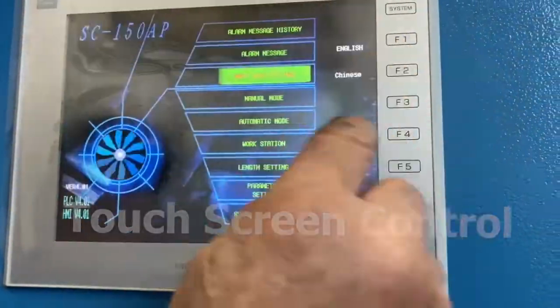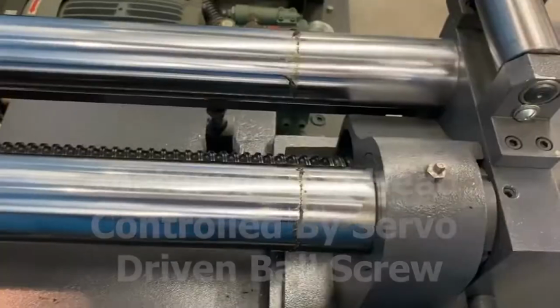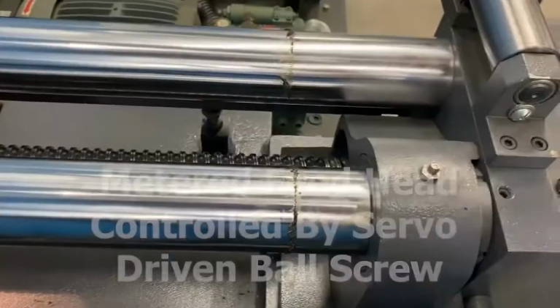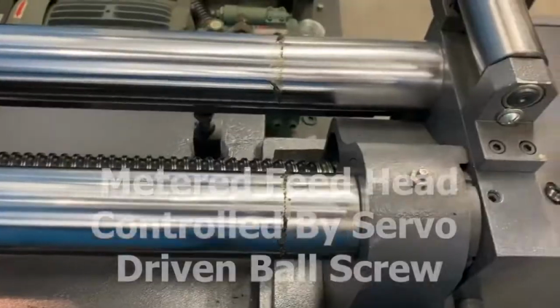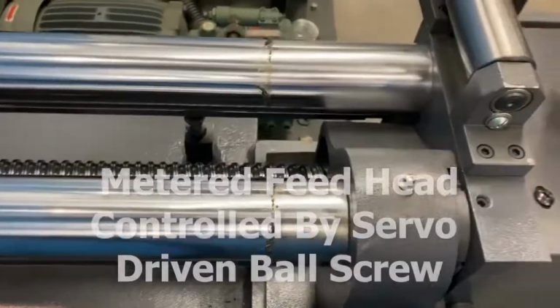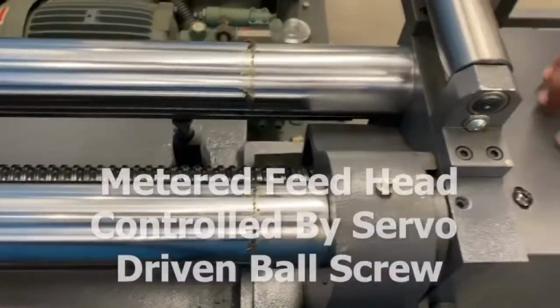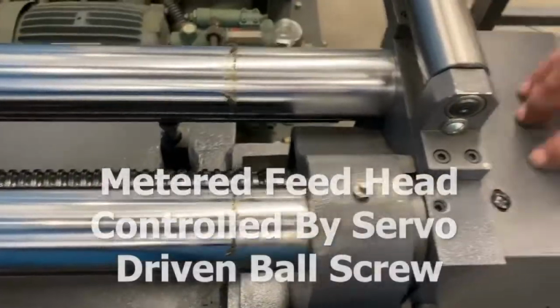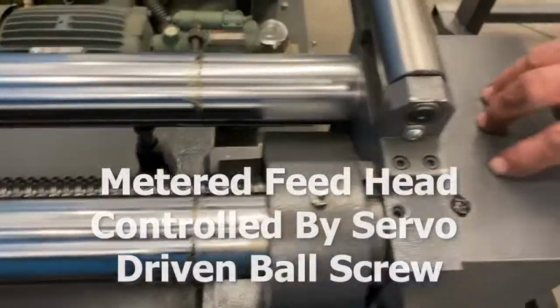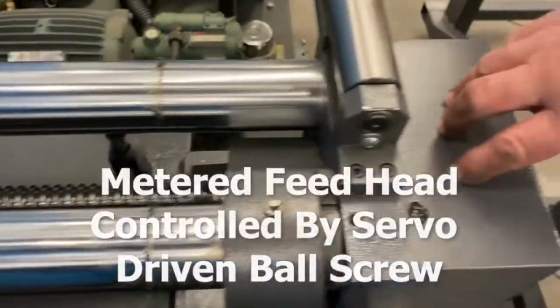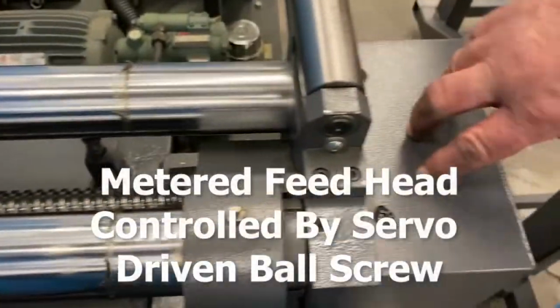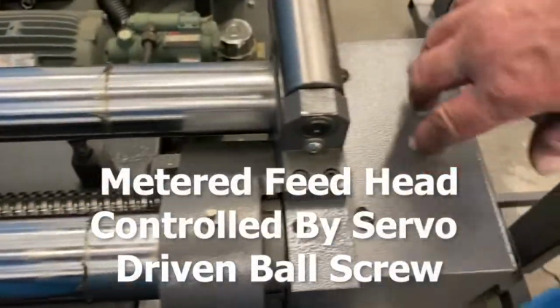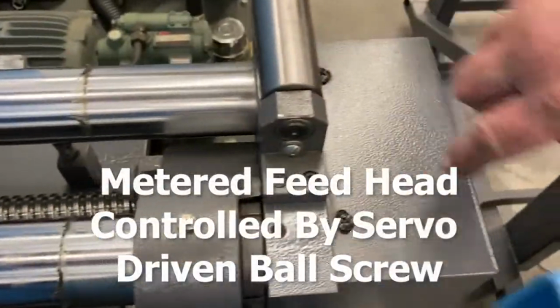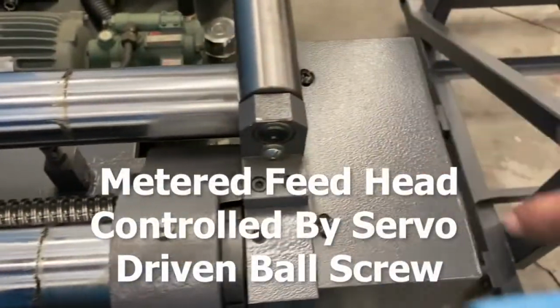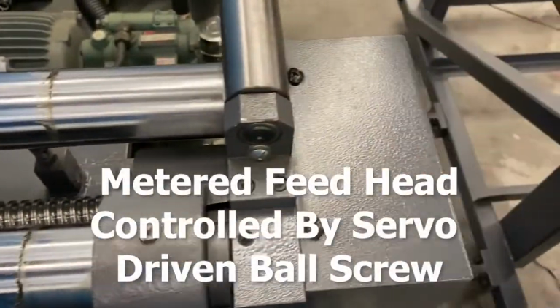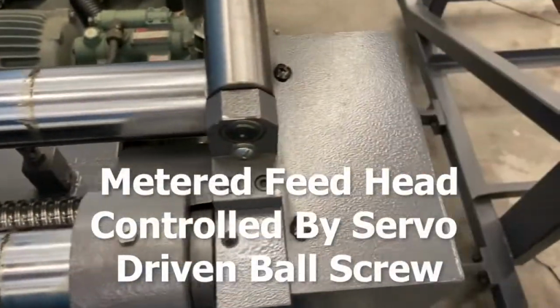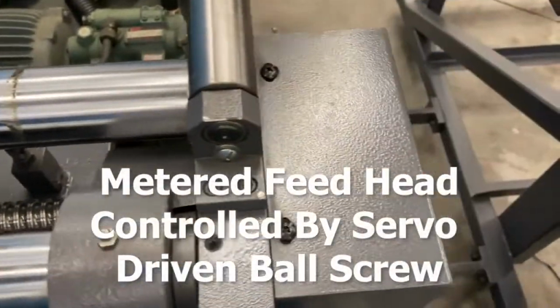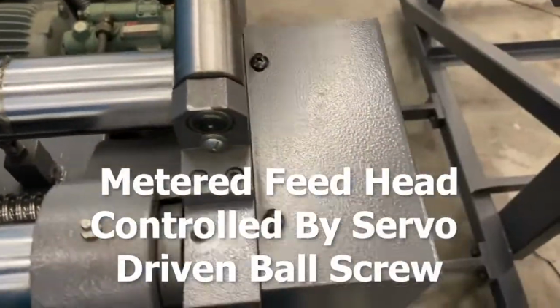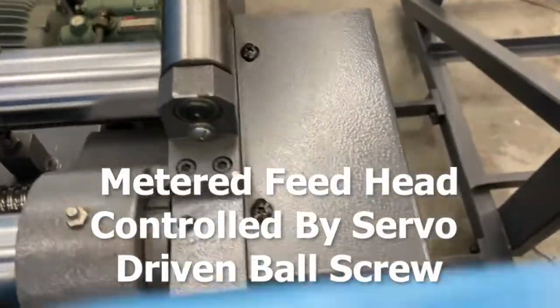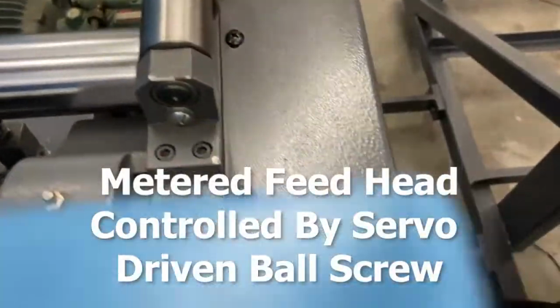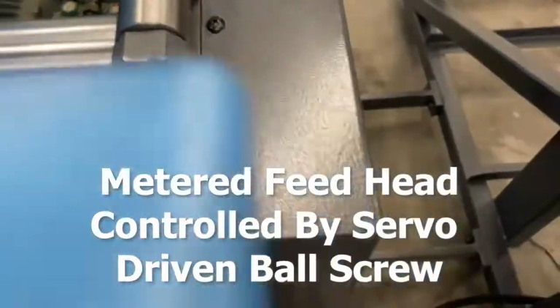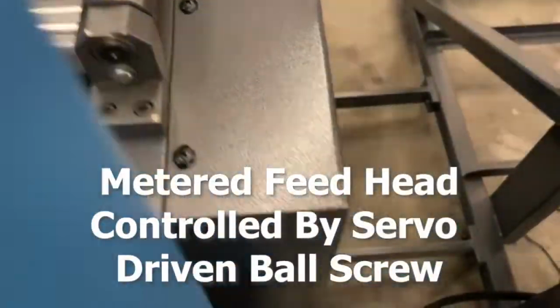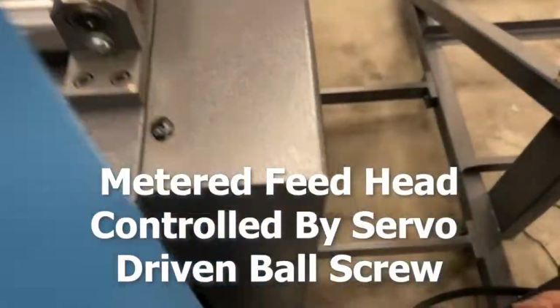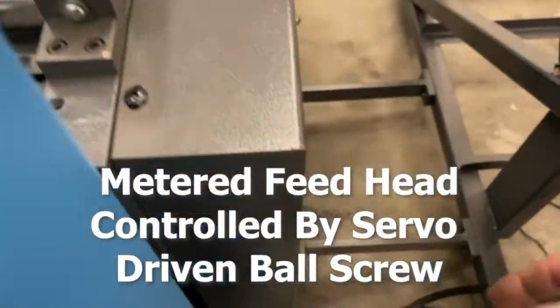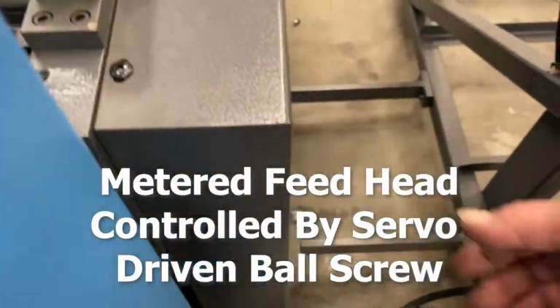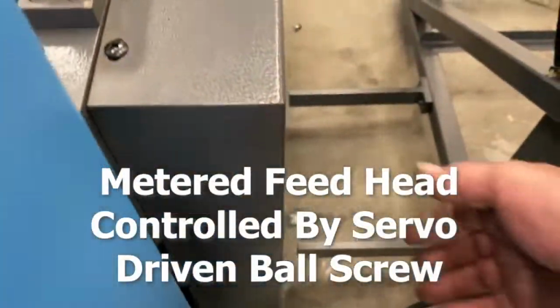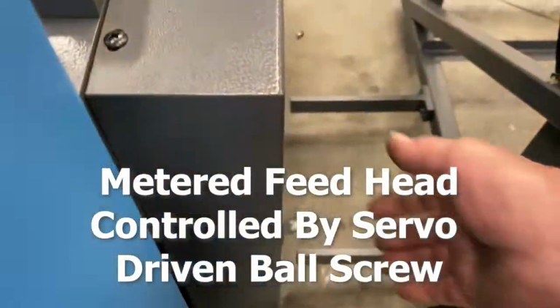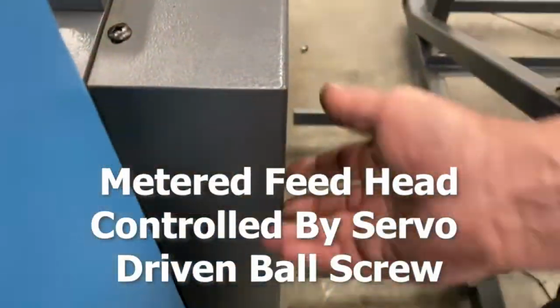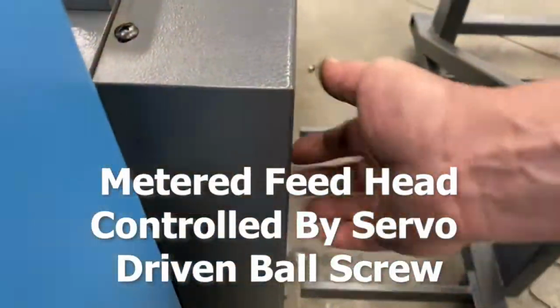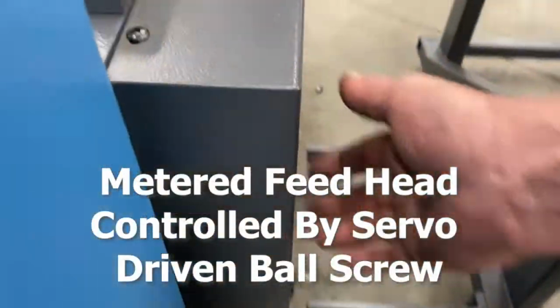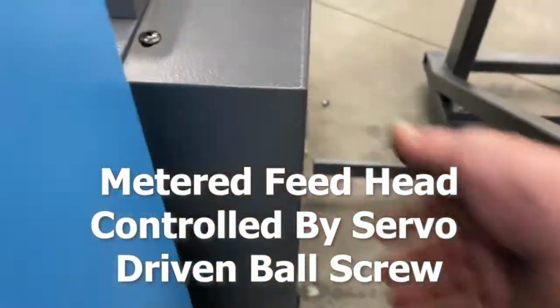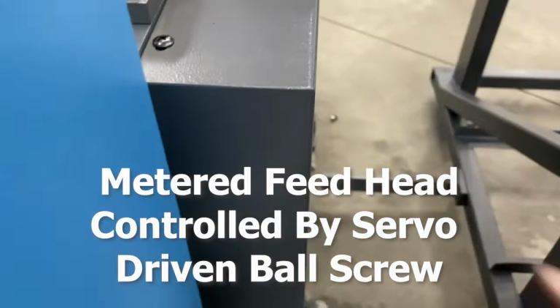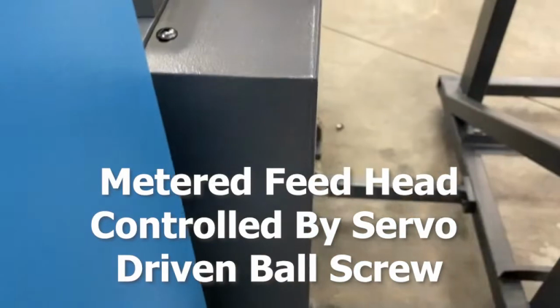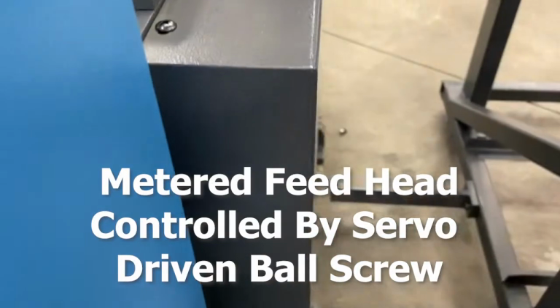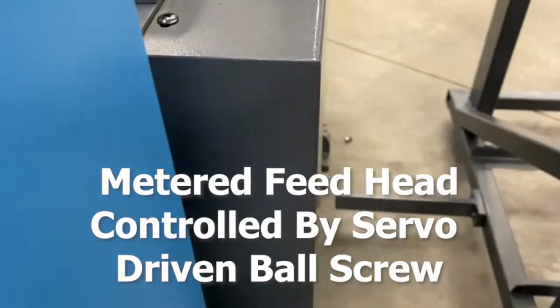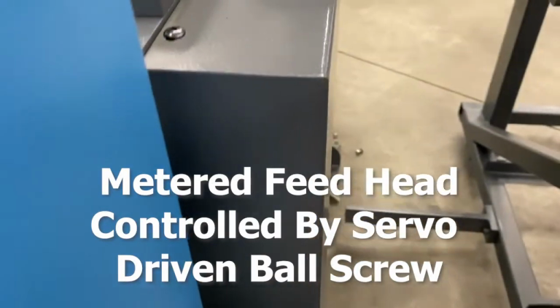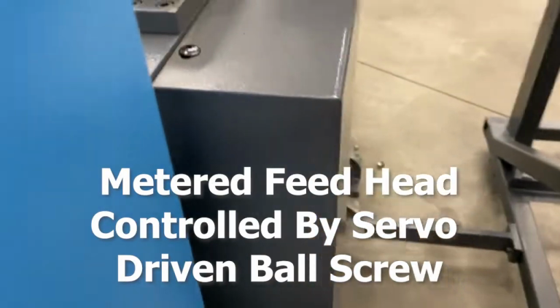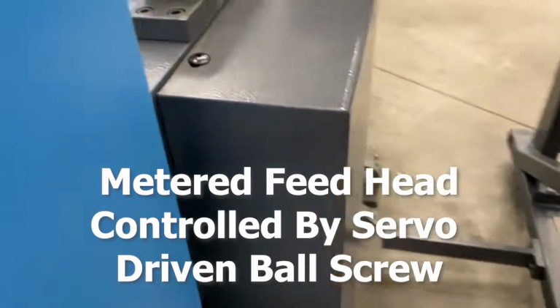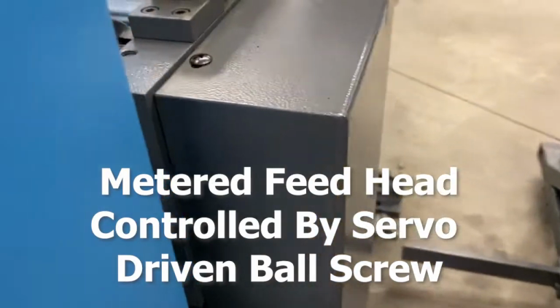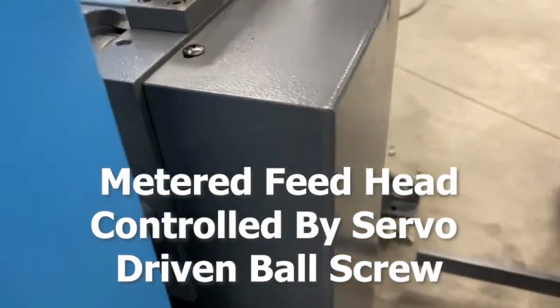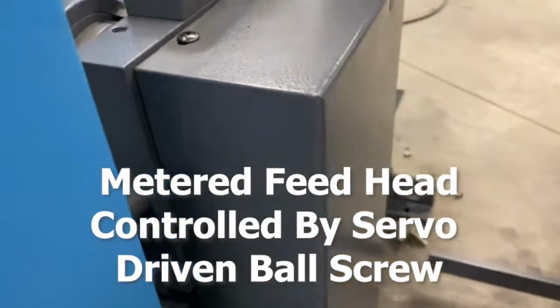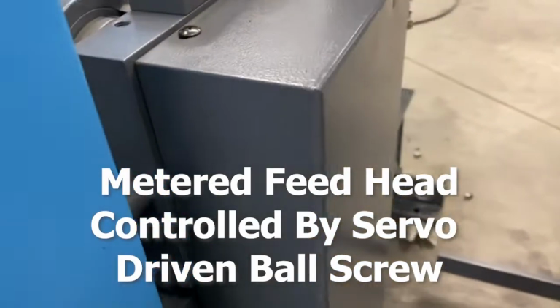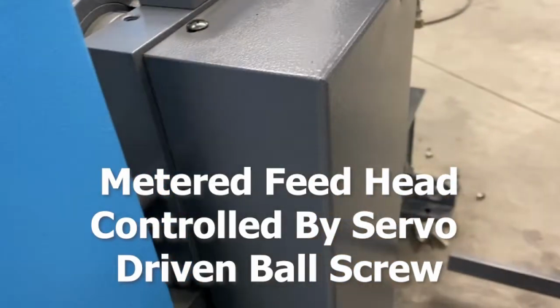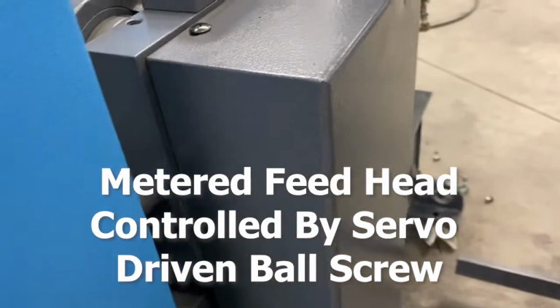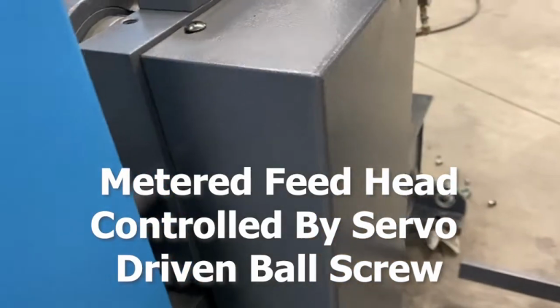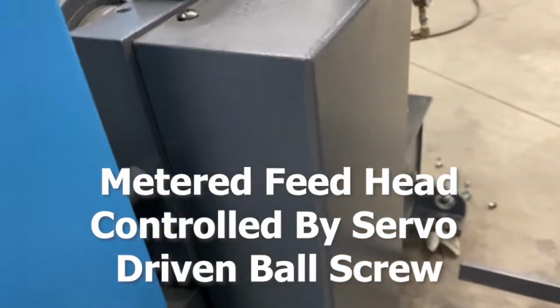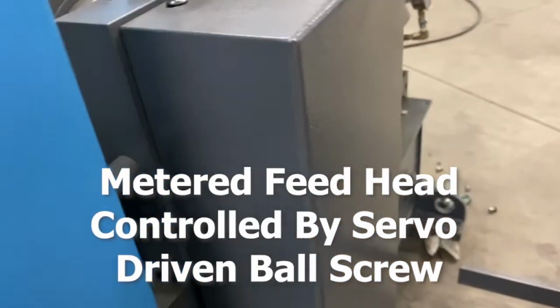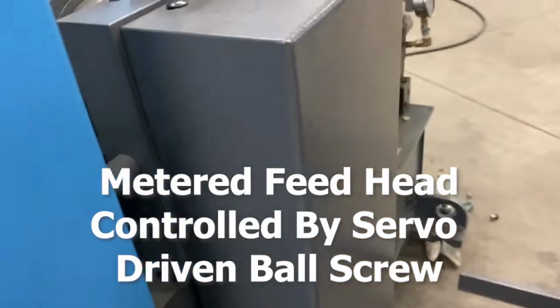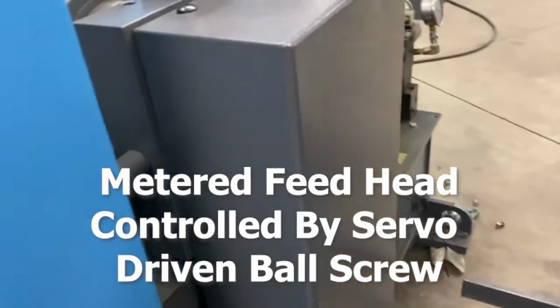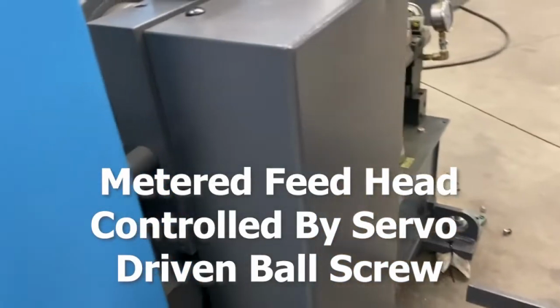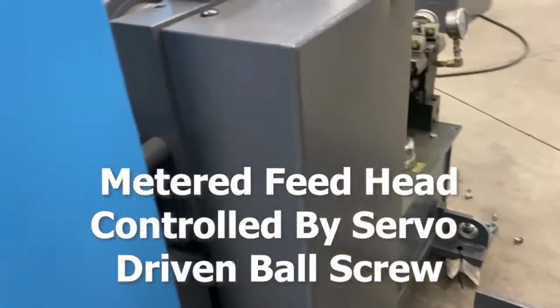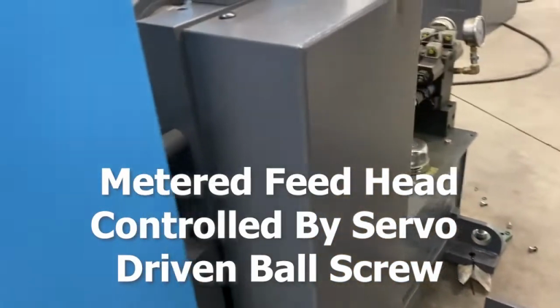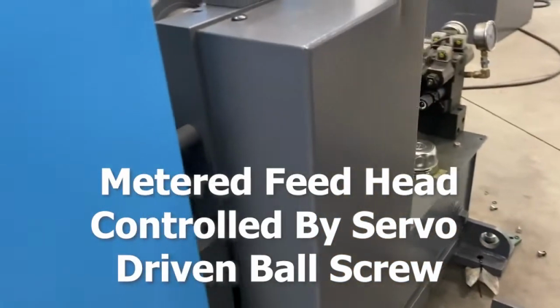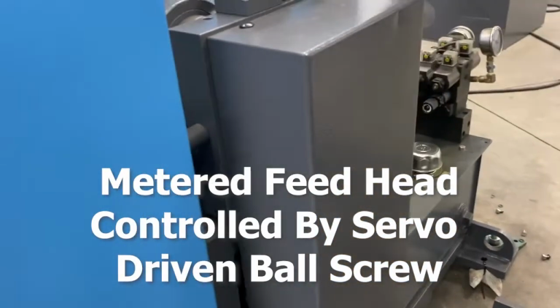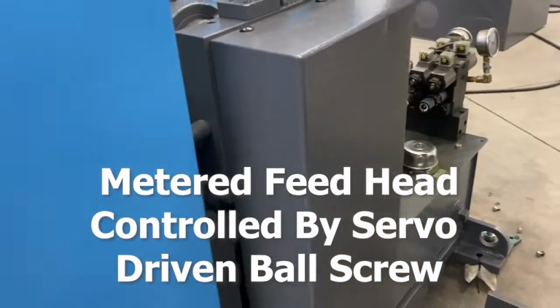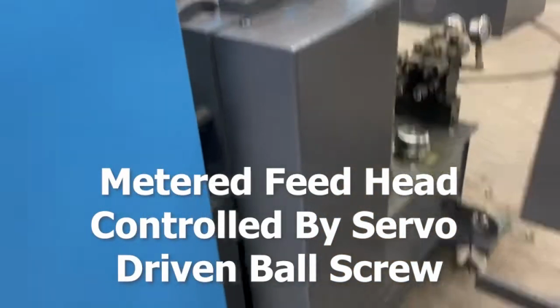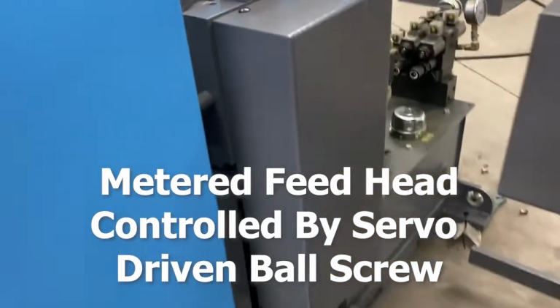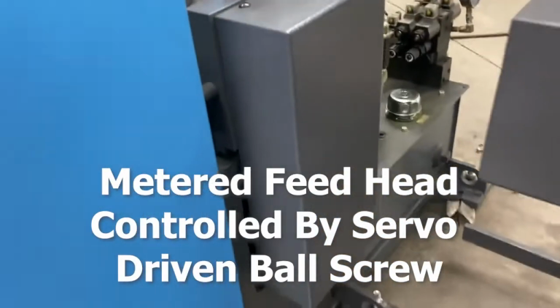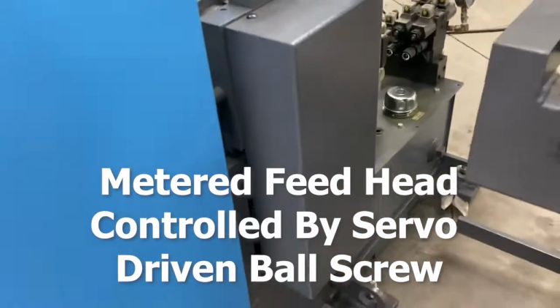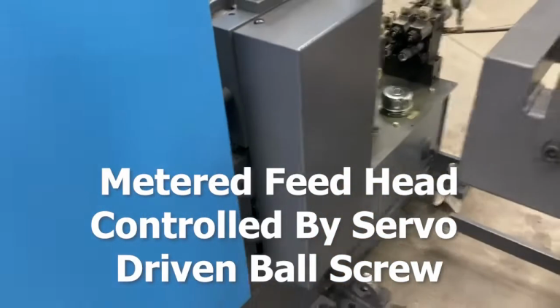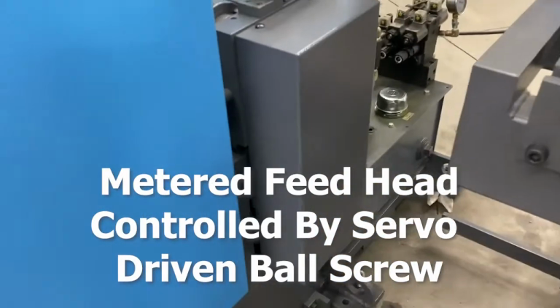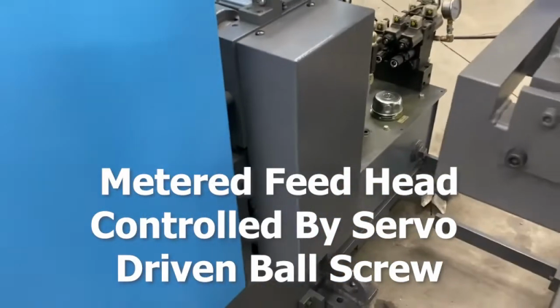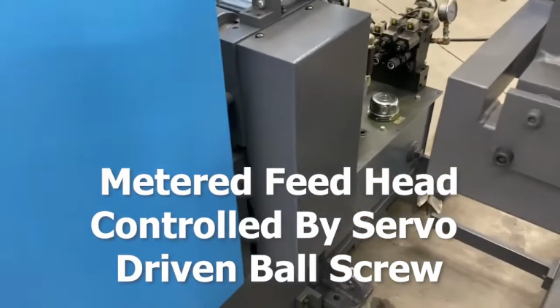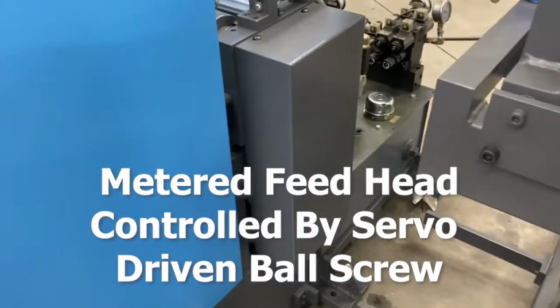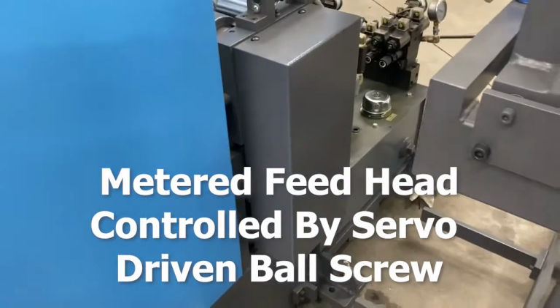The metered feed head is controlled by the servo-driven ball screw. This creates an optimum tooth load for high production cutting and longer blade life.